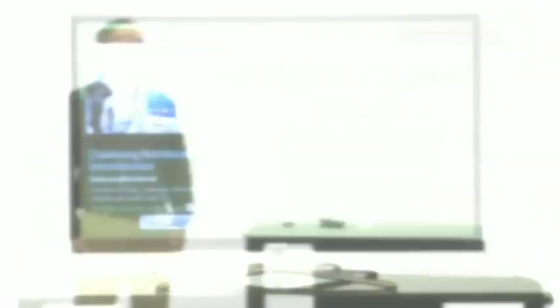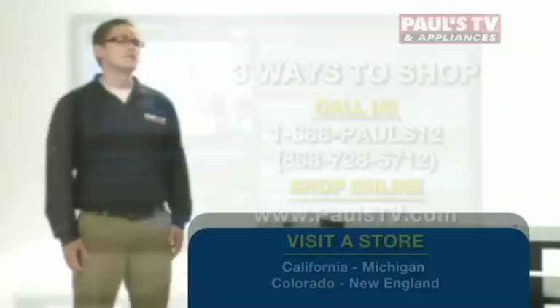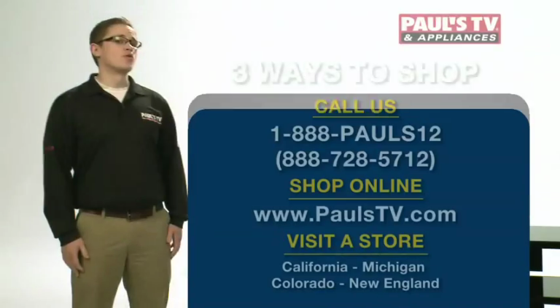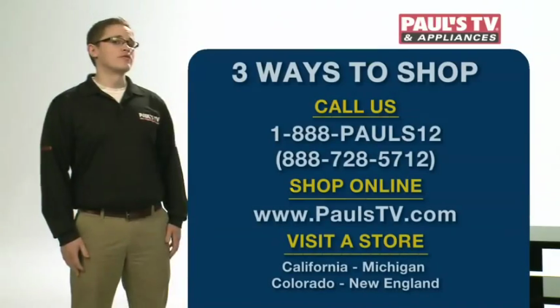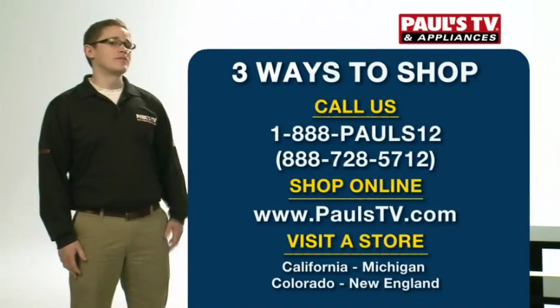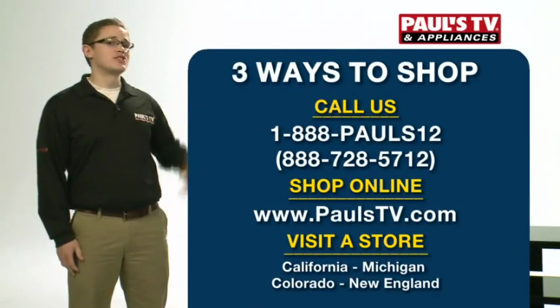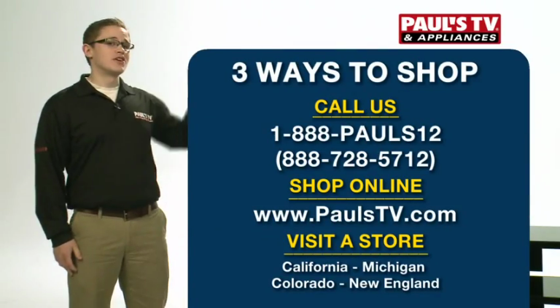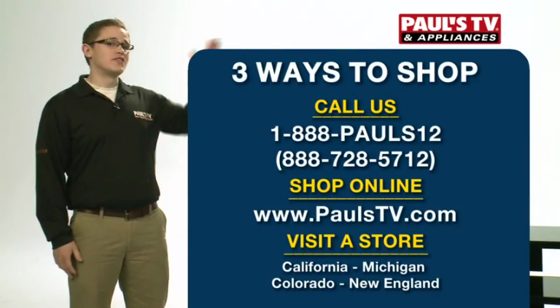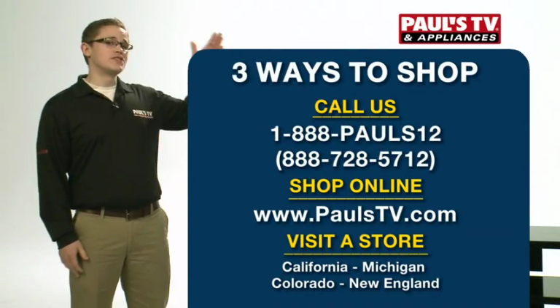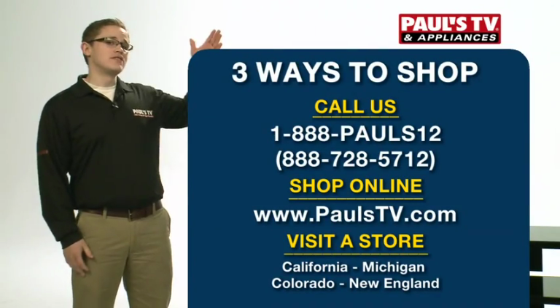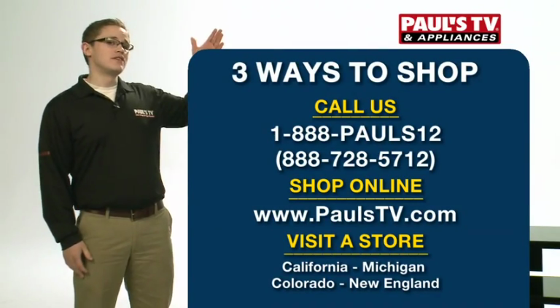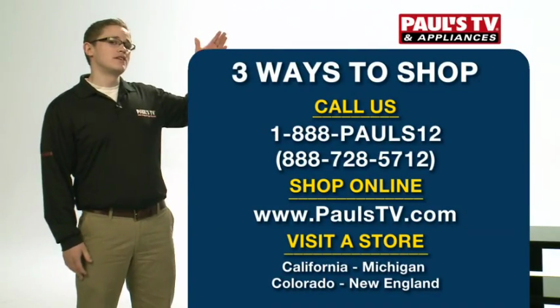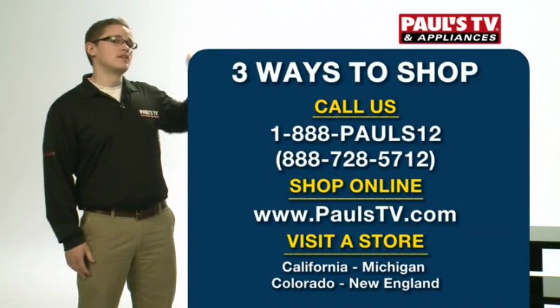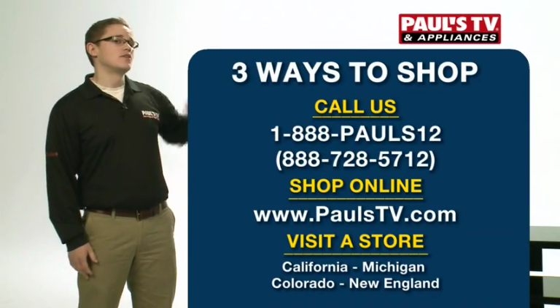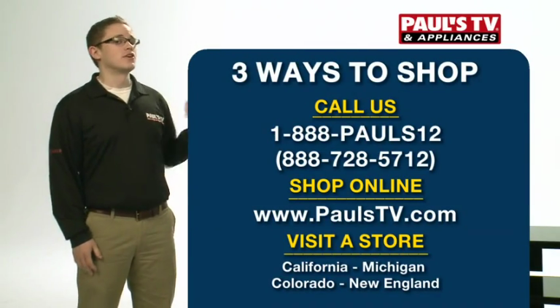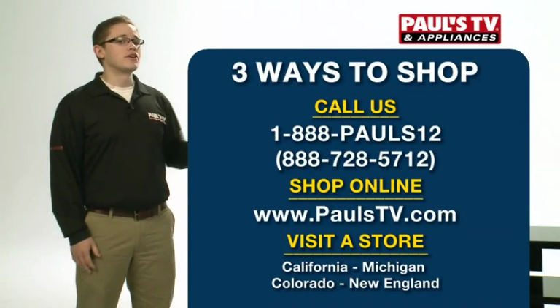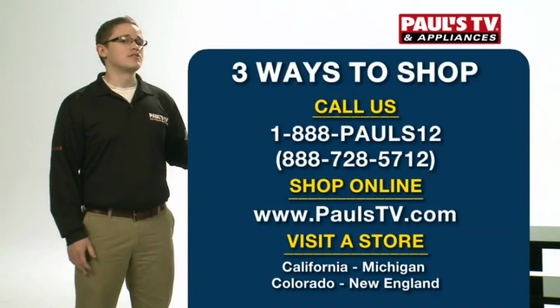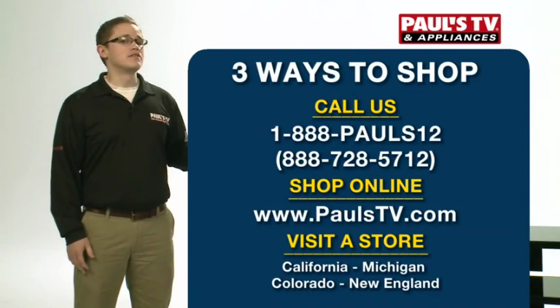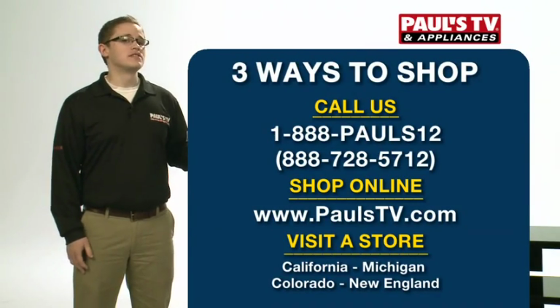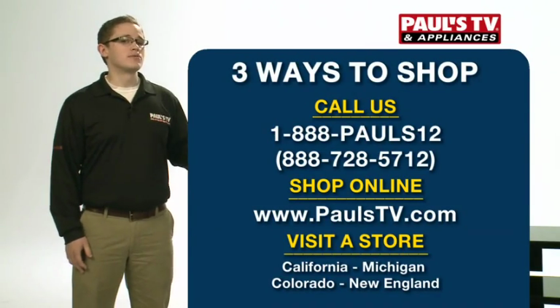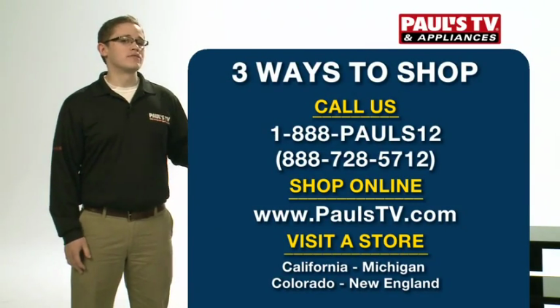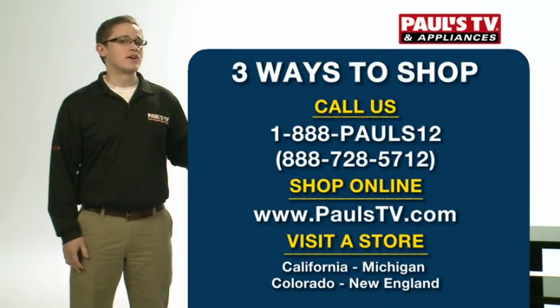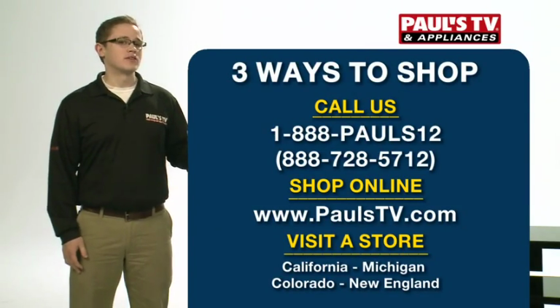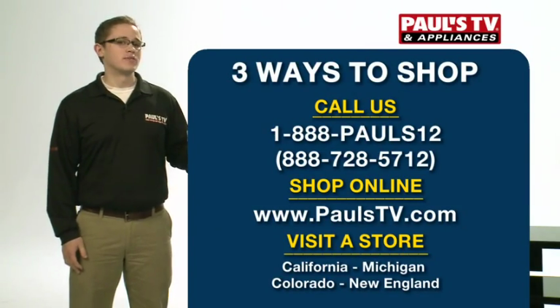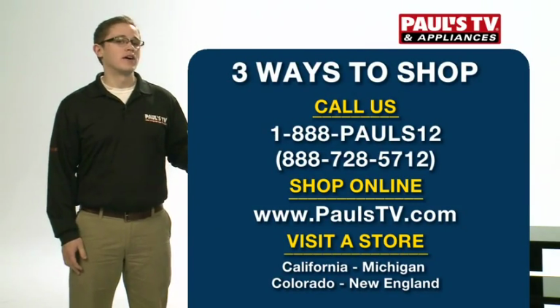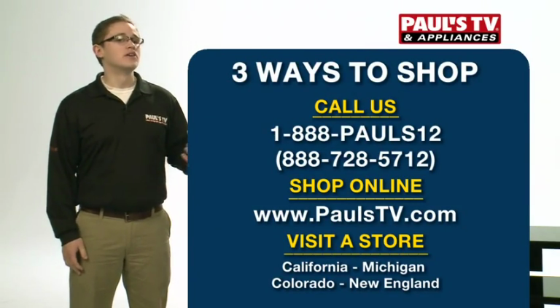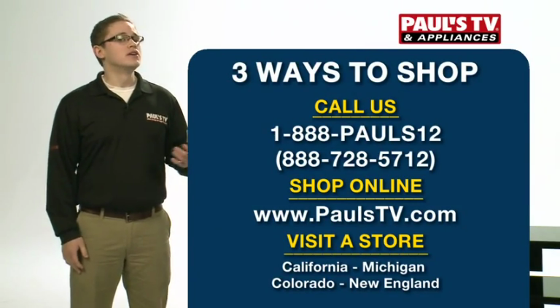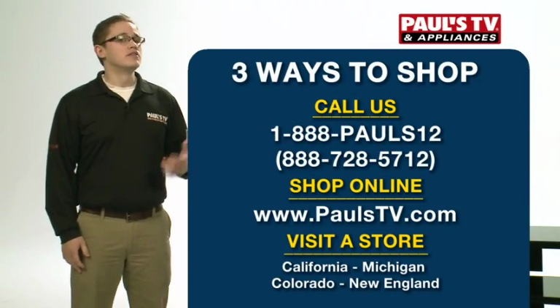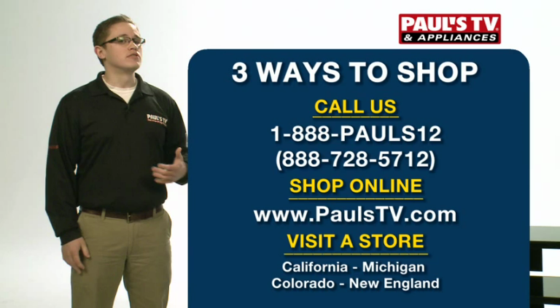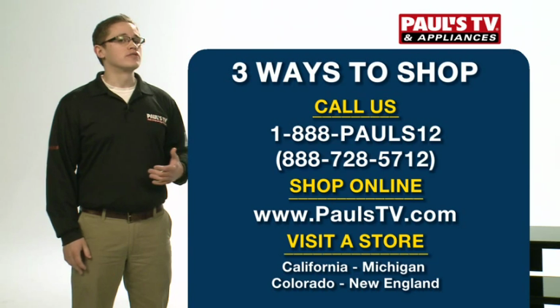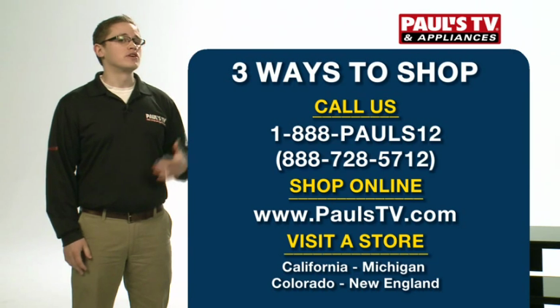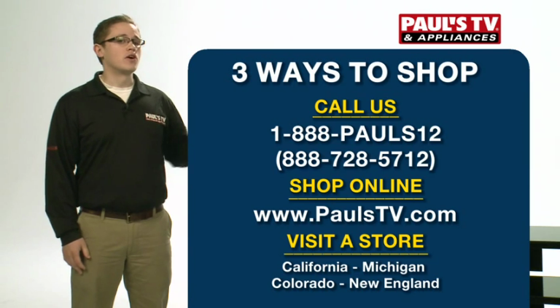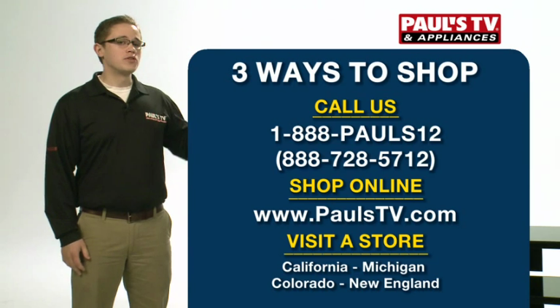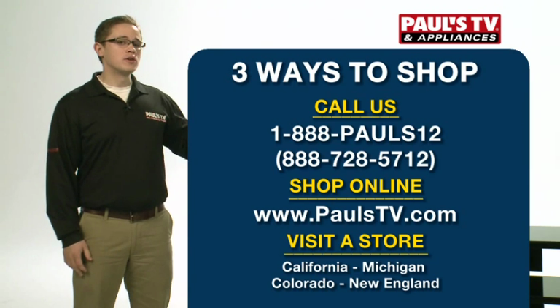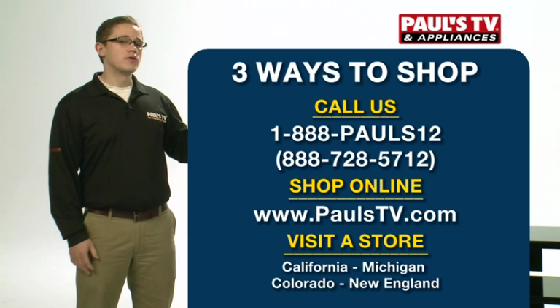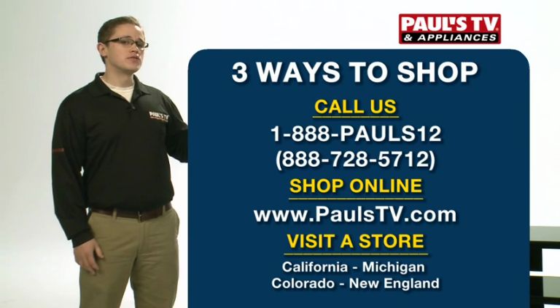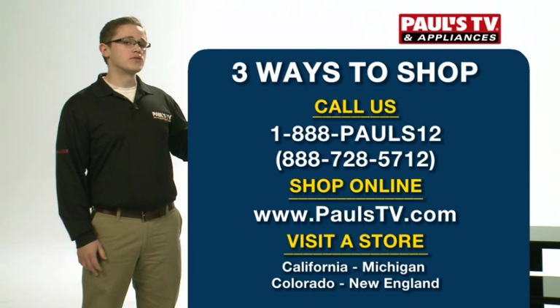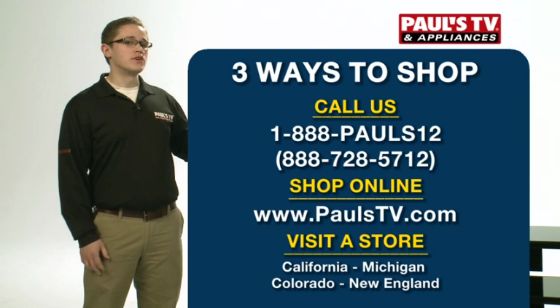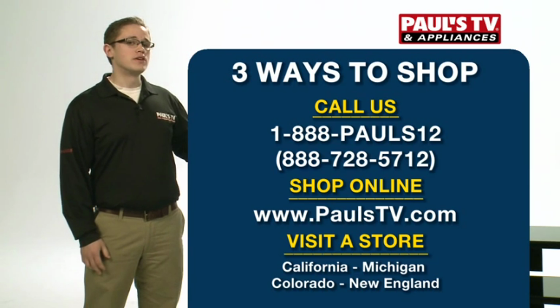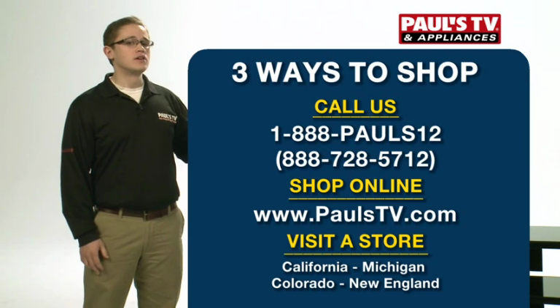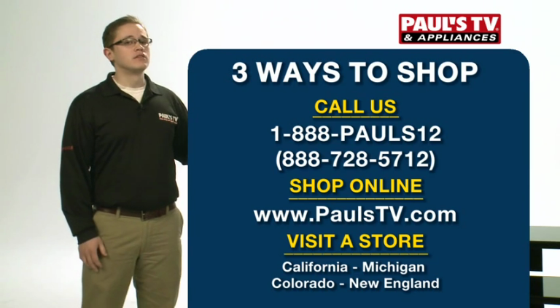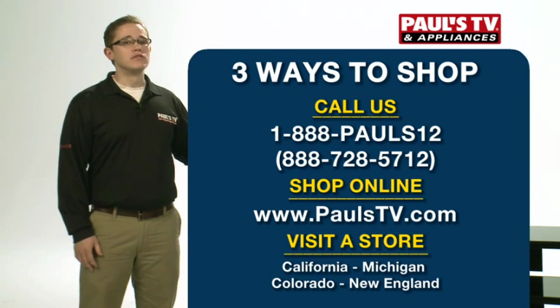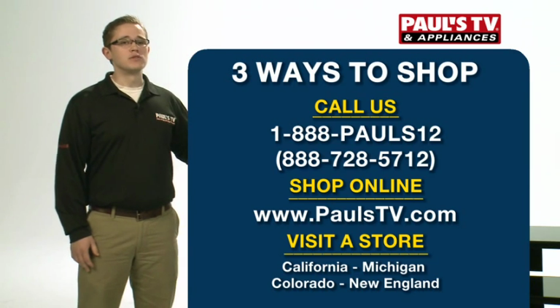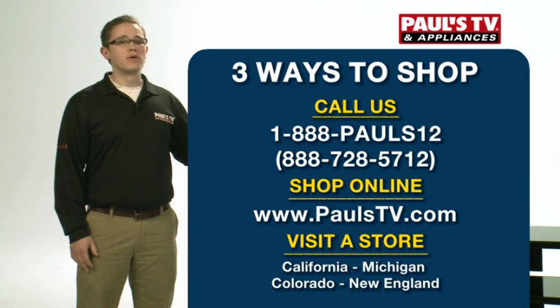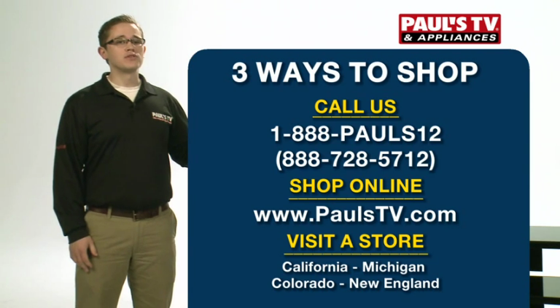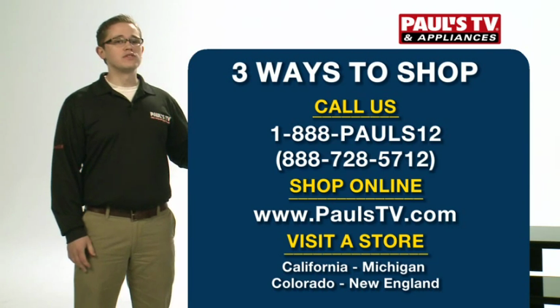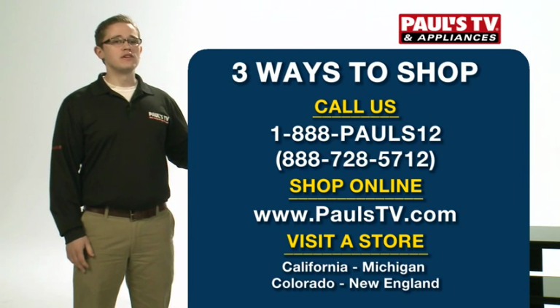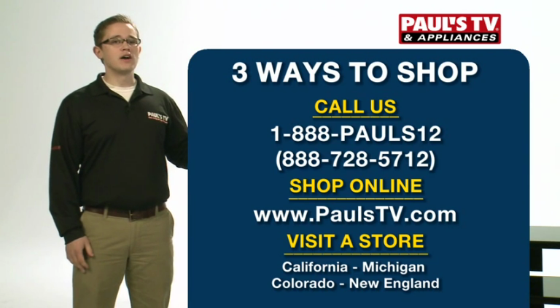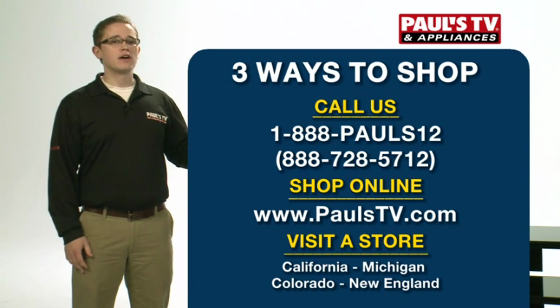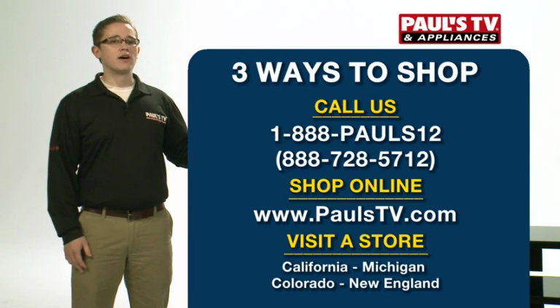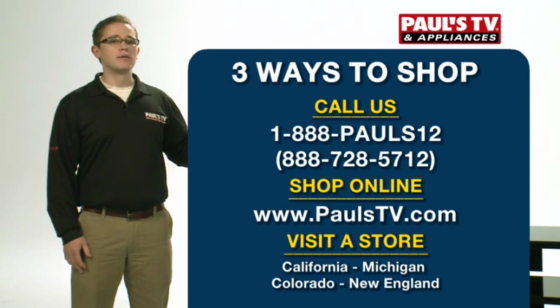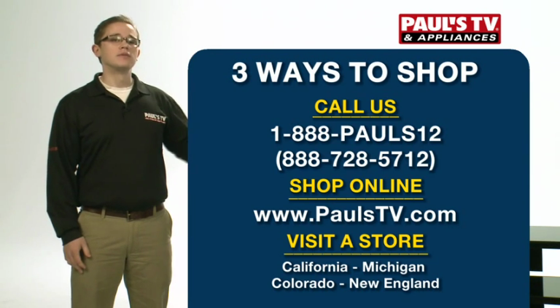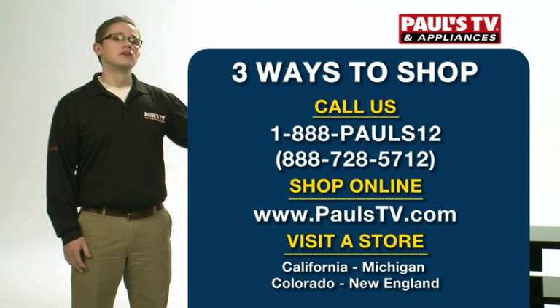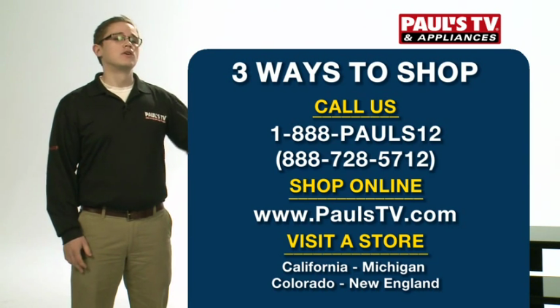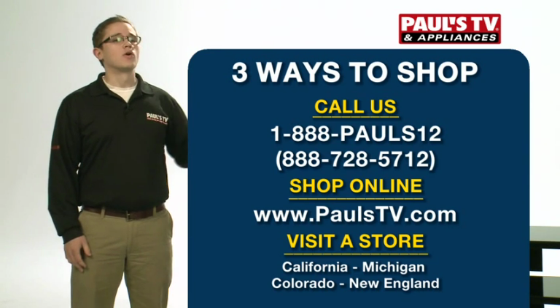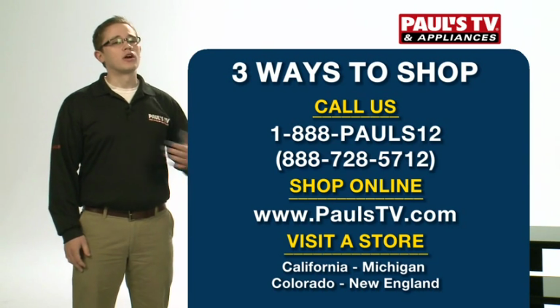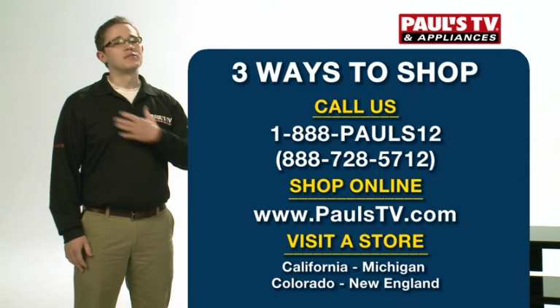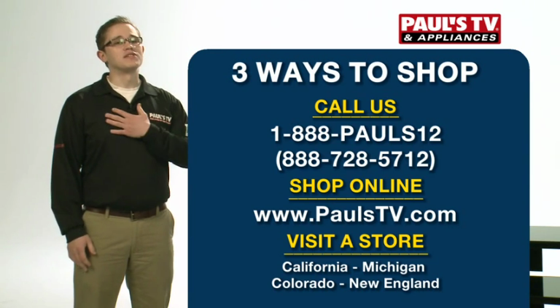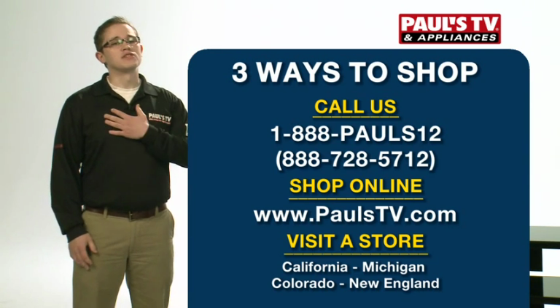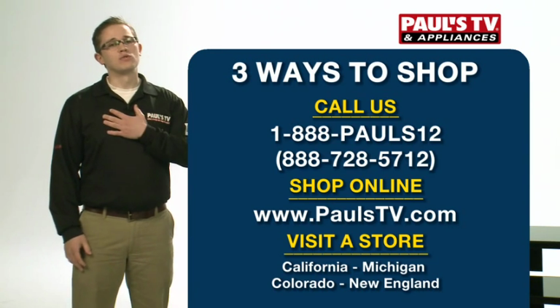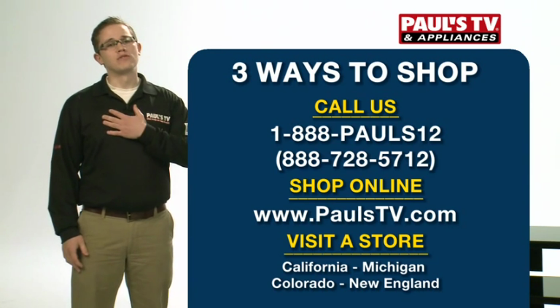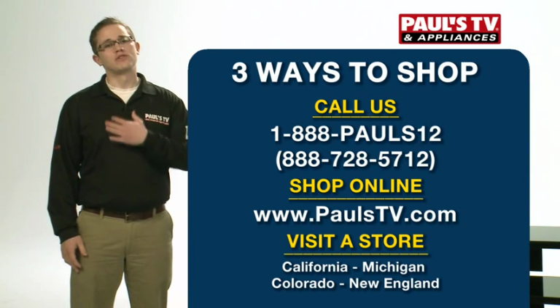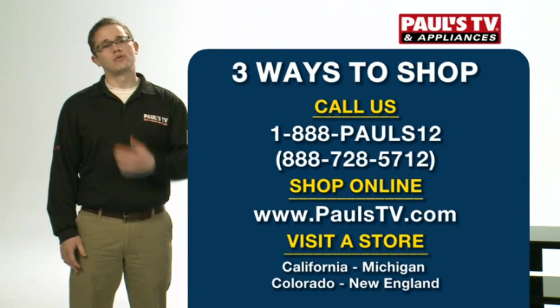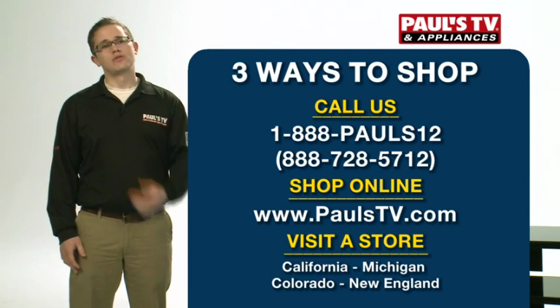For more information on this TV or any other TVs that we've talked about, feel free to call the number on the screen, visit PulseTV.com, or come and see us in one of our stores.